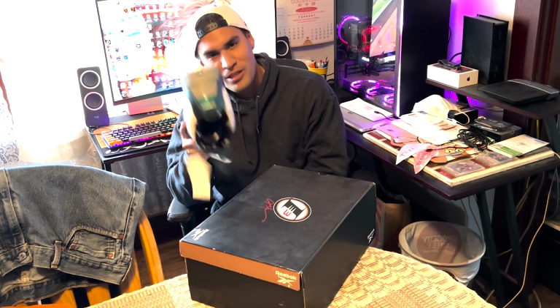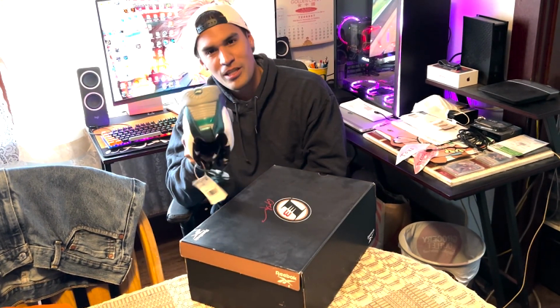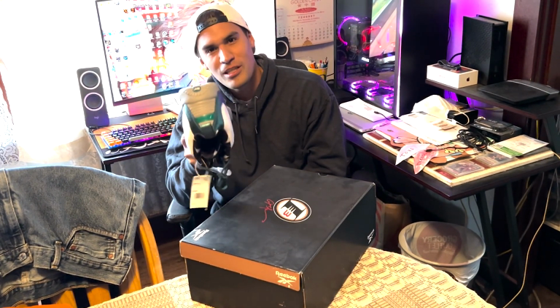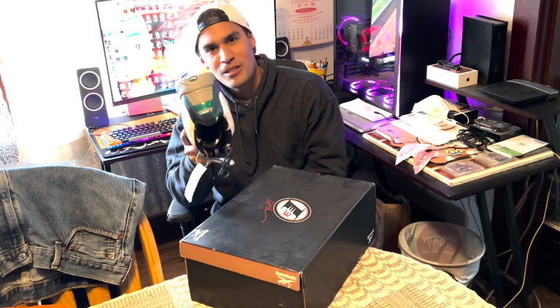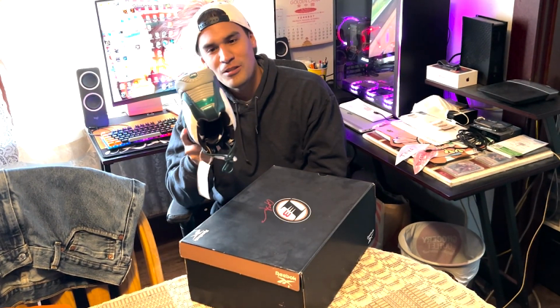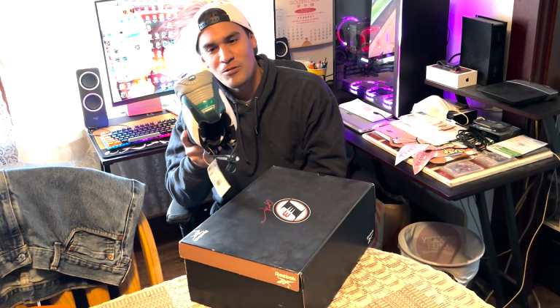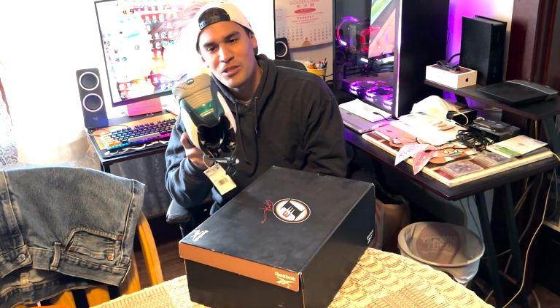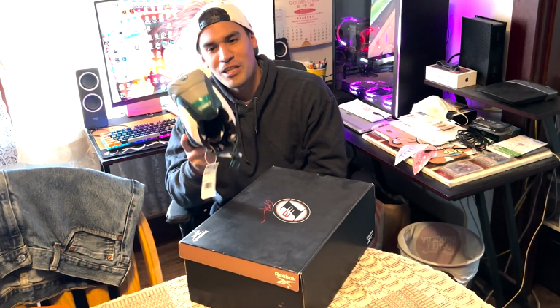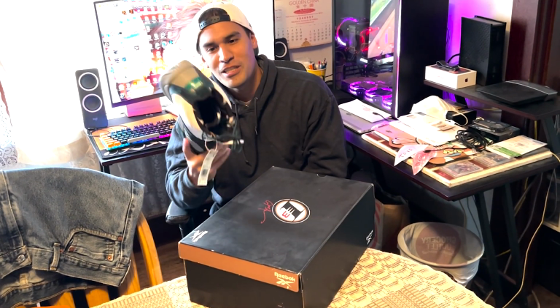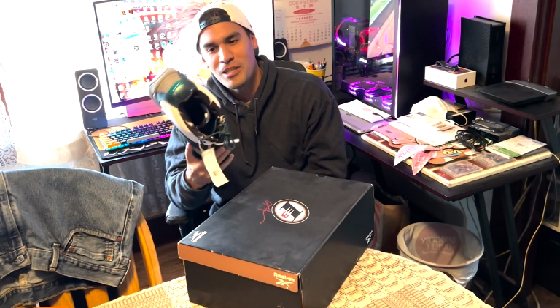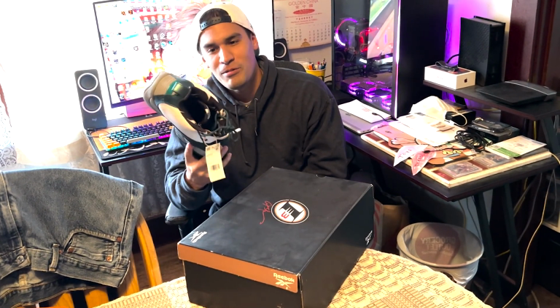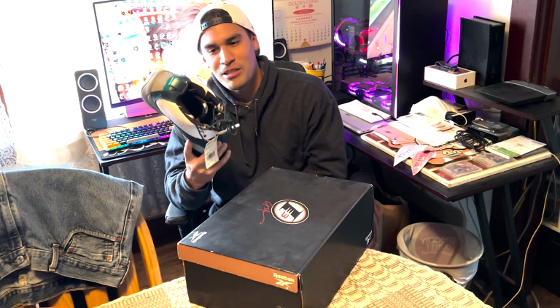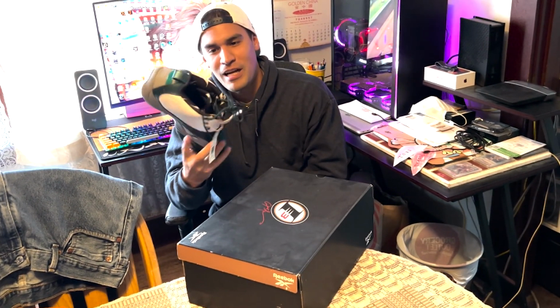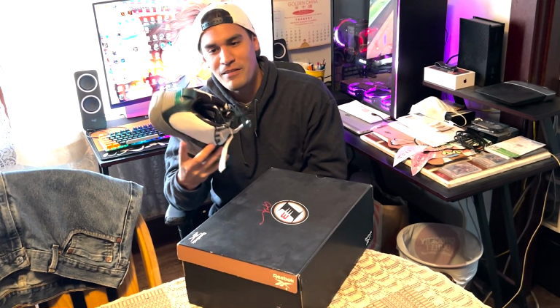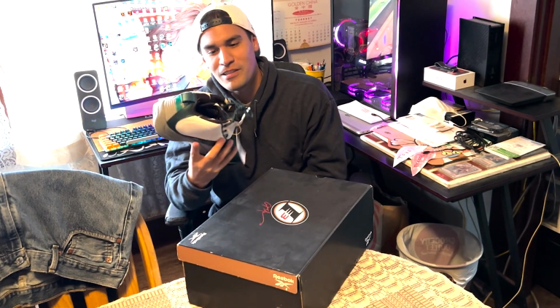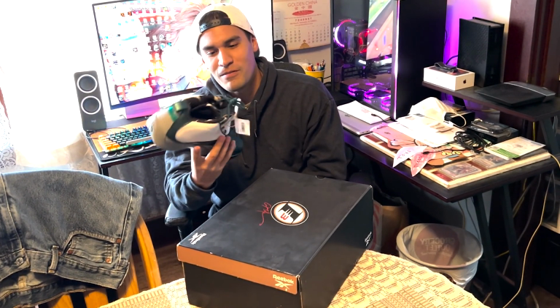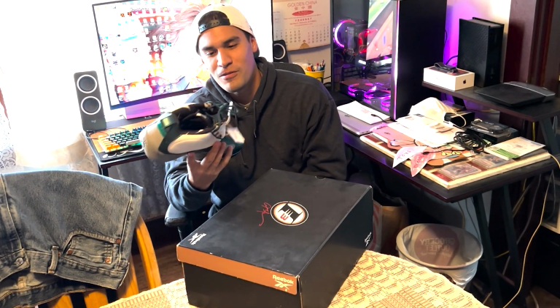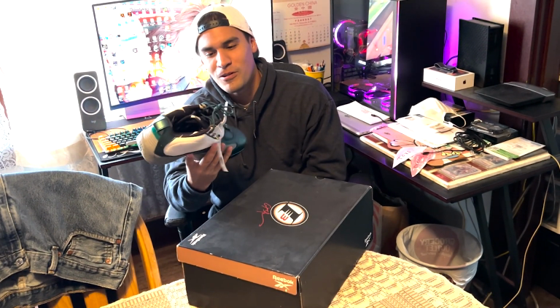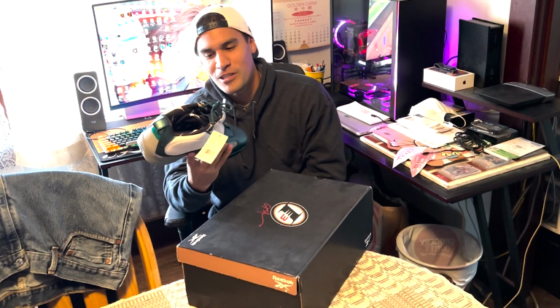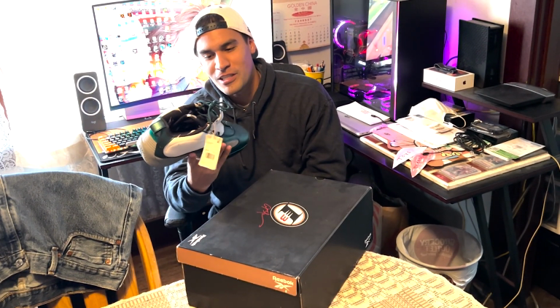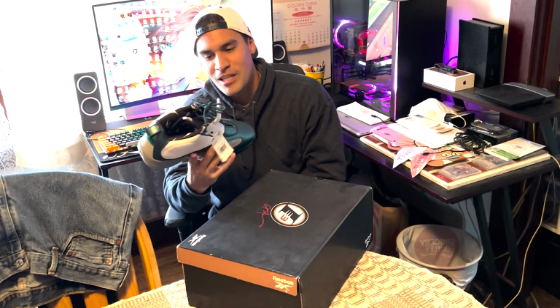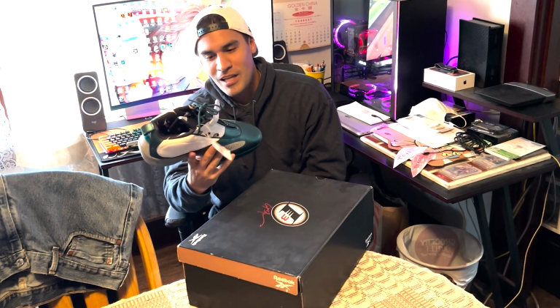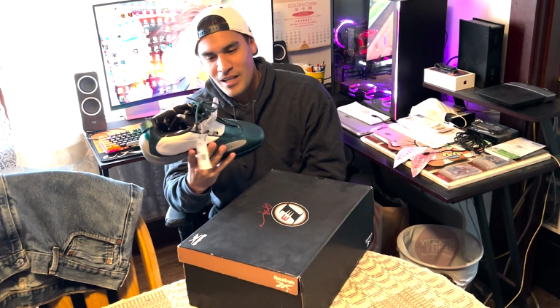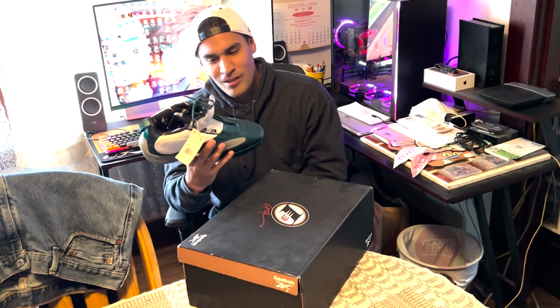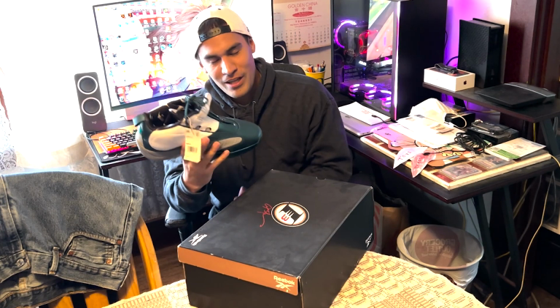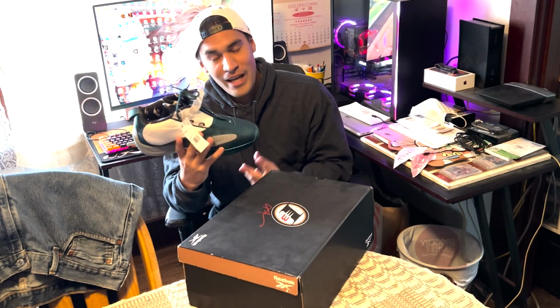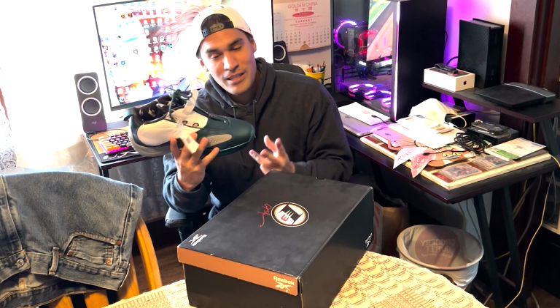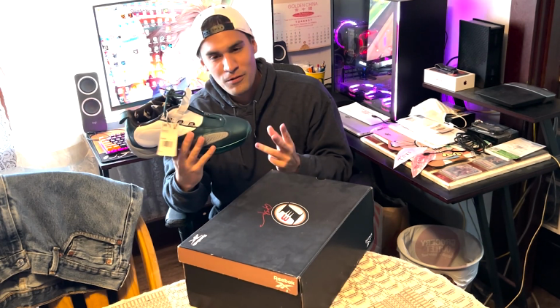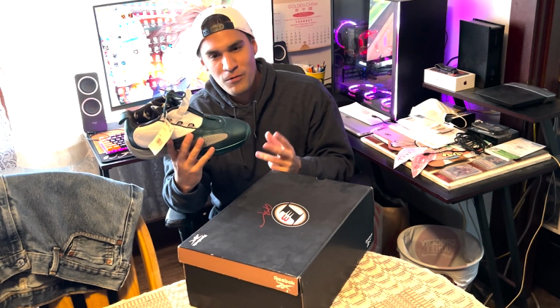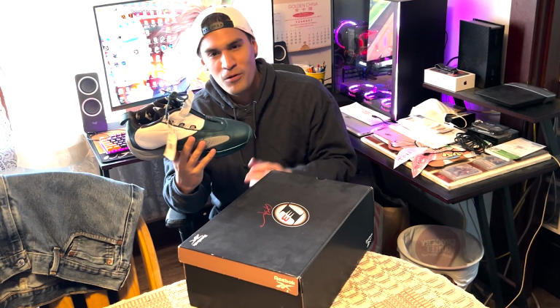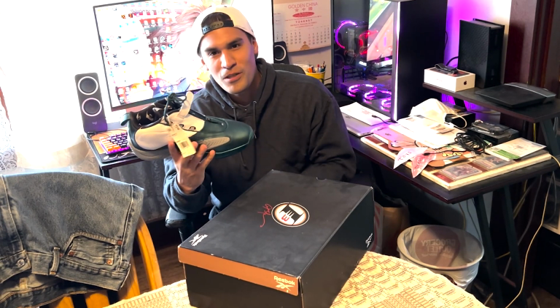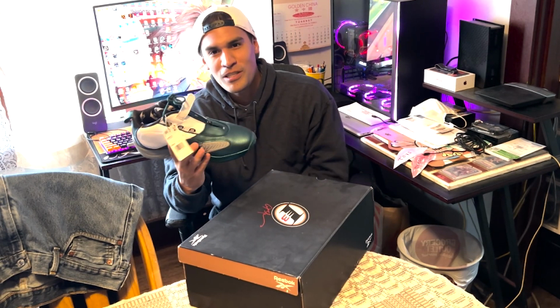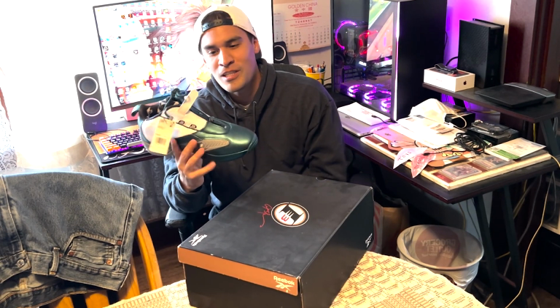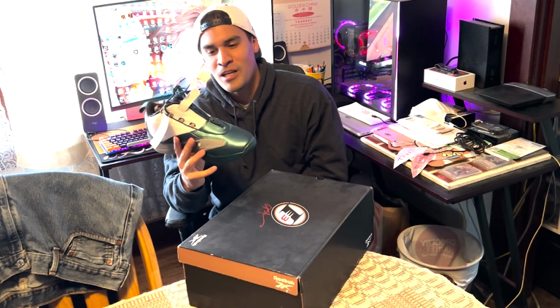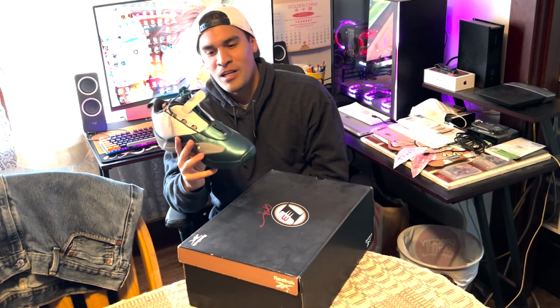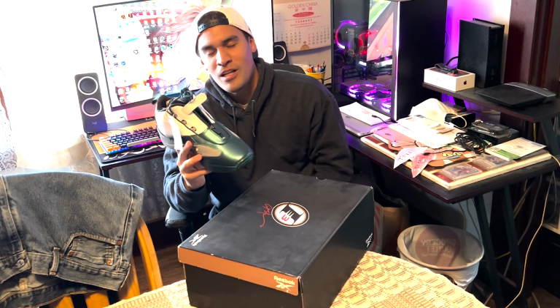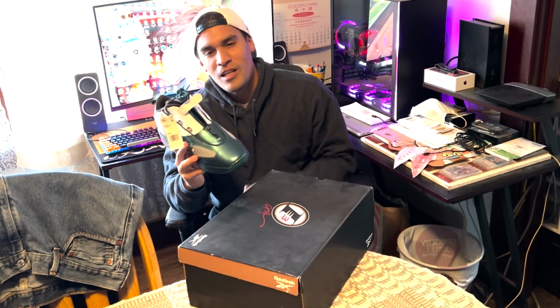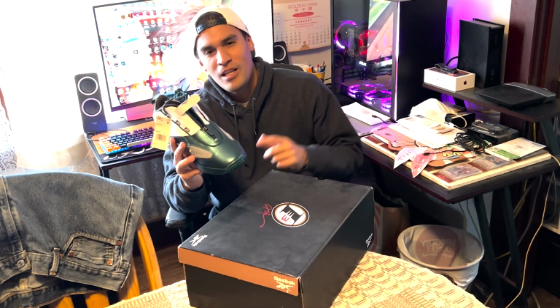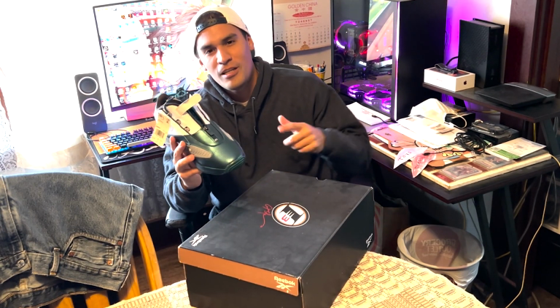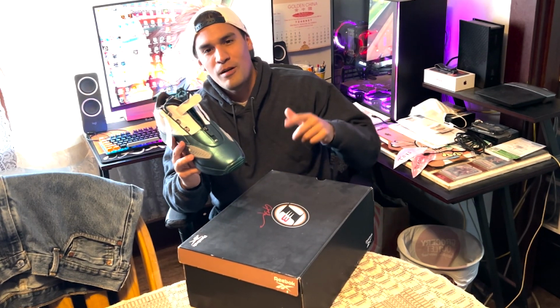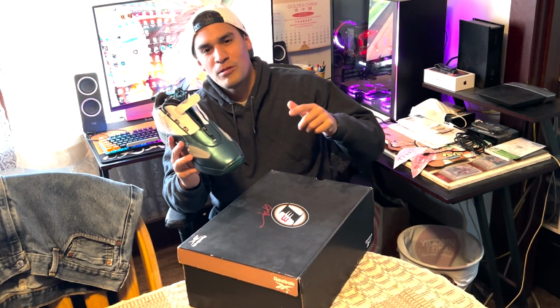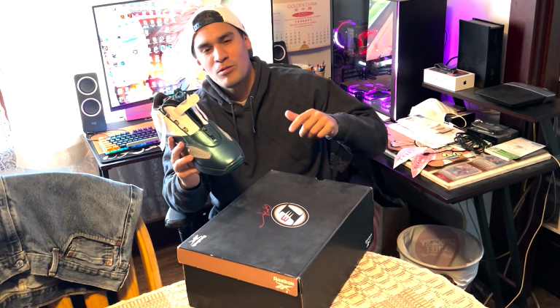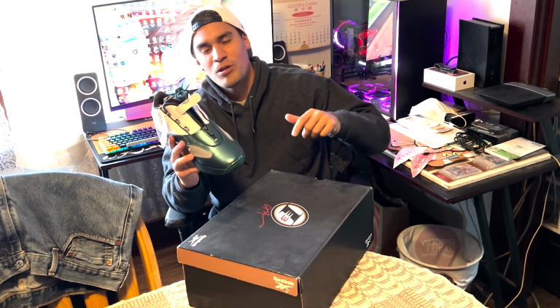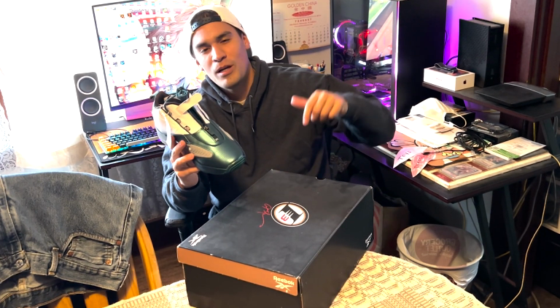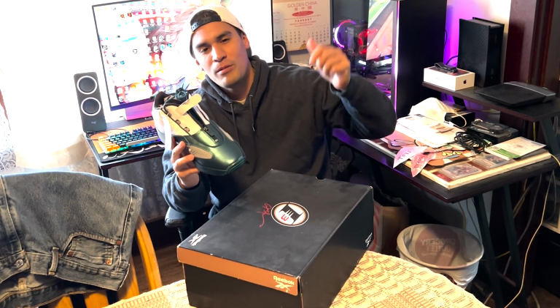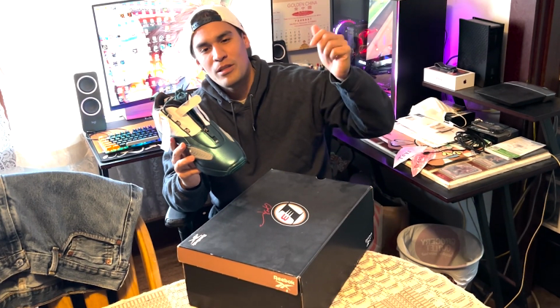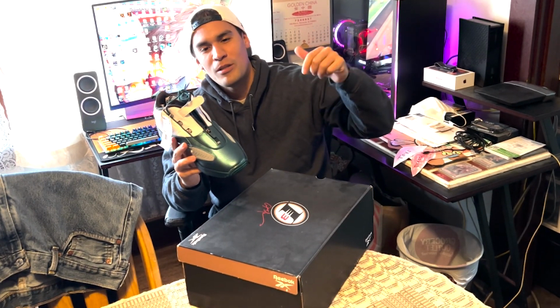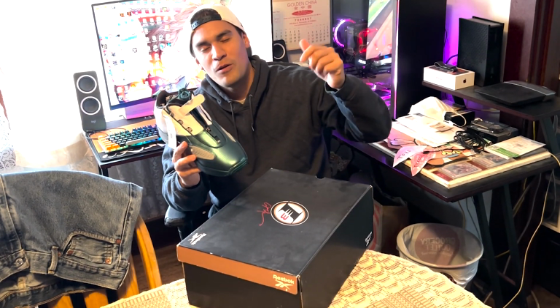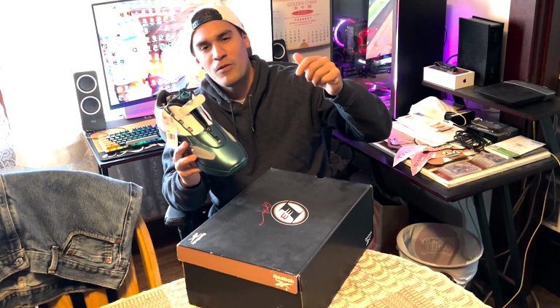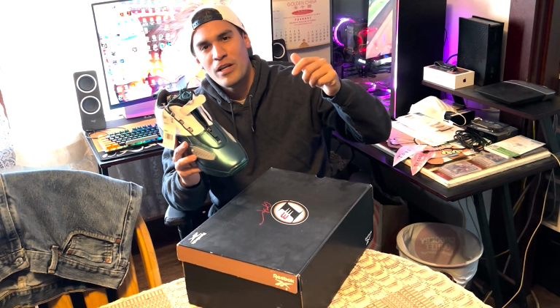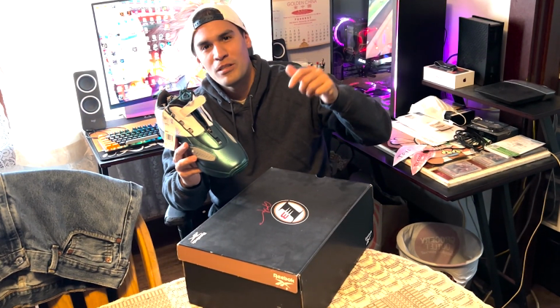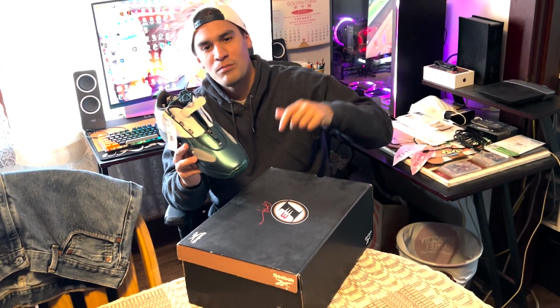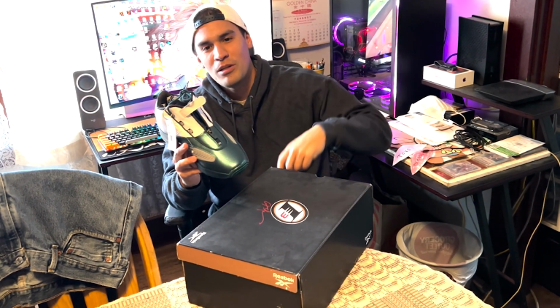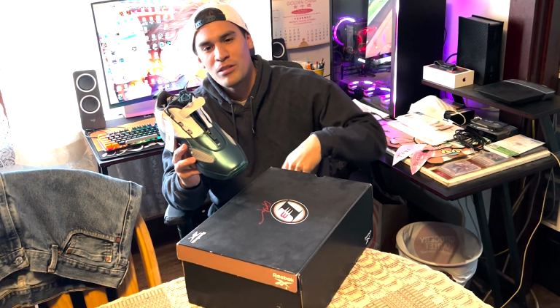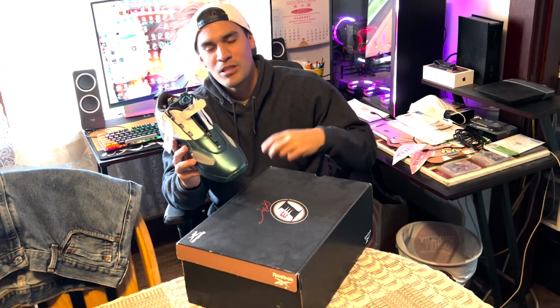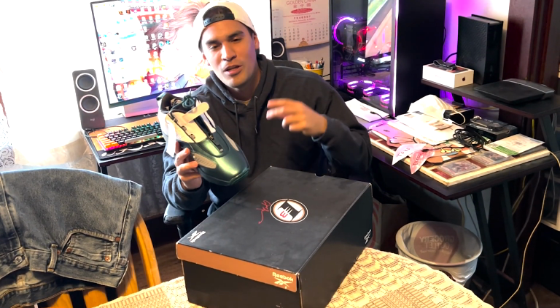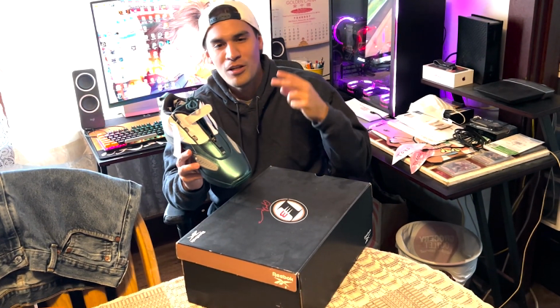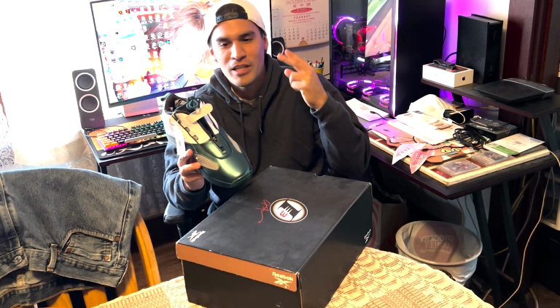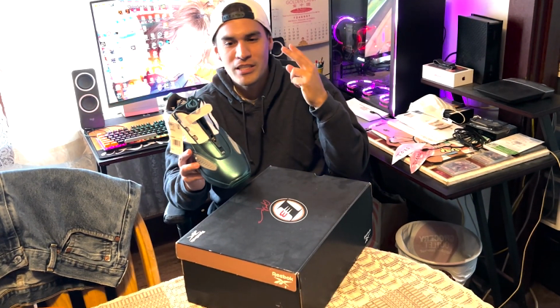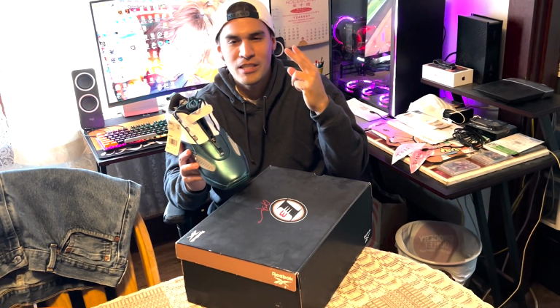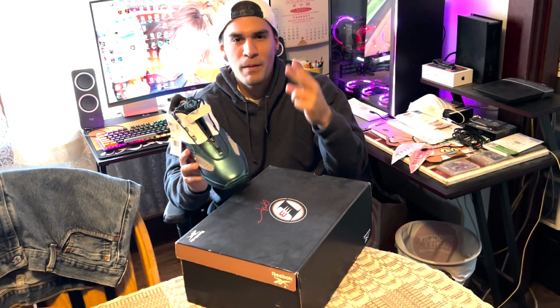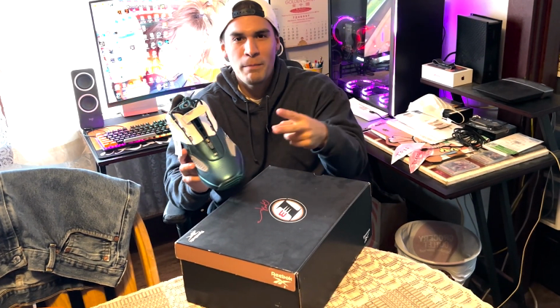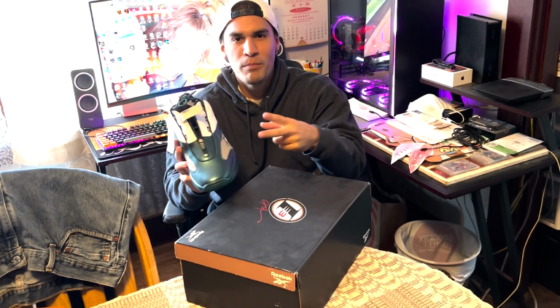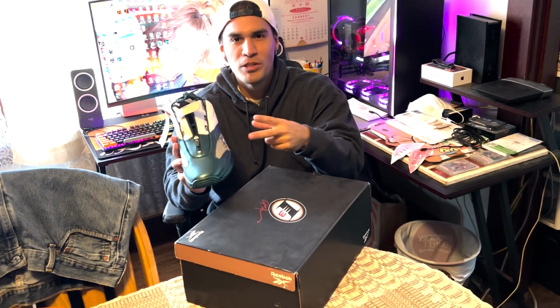Let us know what you guys think about the Iverson 4s, the Answer 4s. Like, comment, subscribe, hit that notification bell. See y'all next time. Peace.